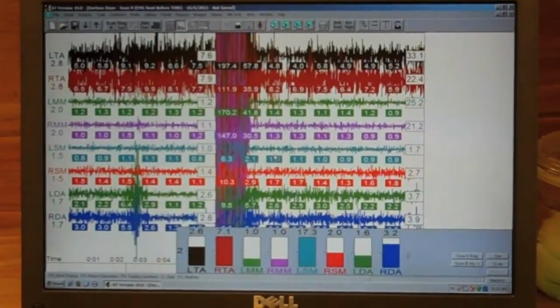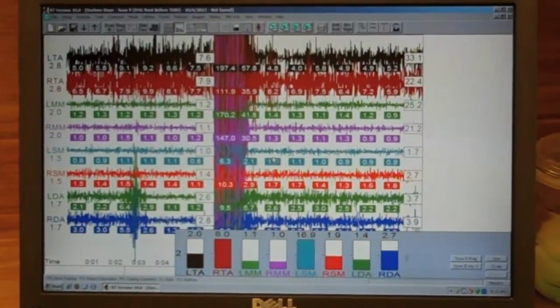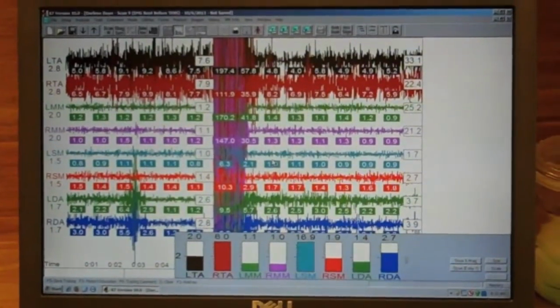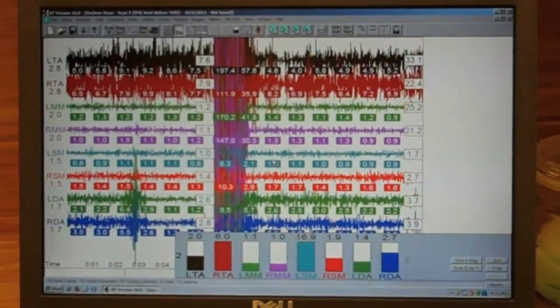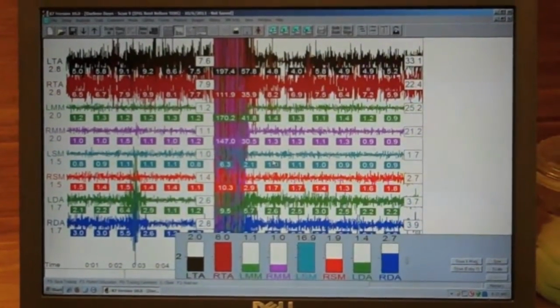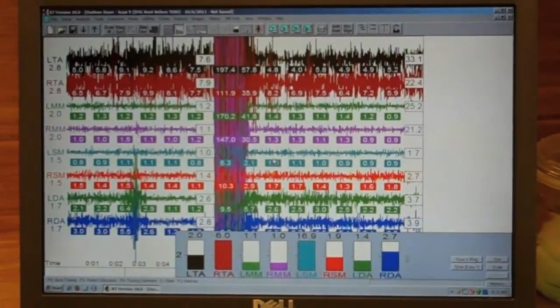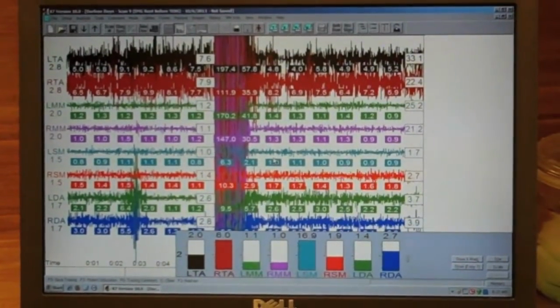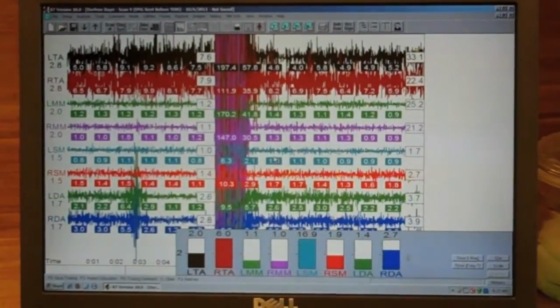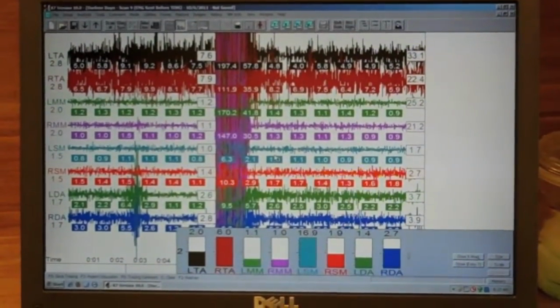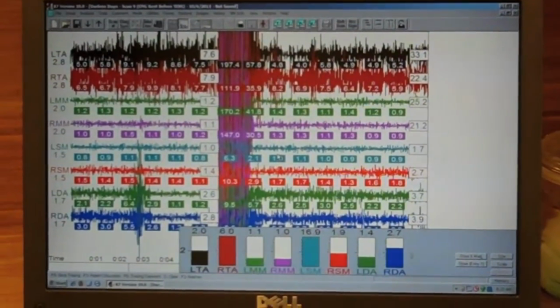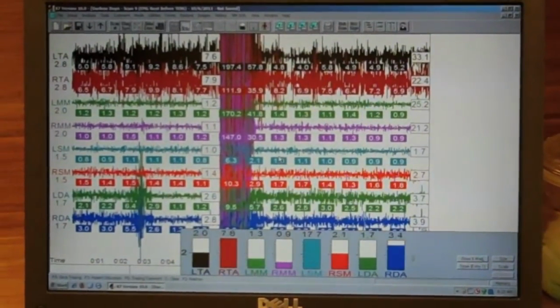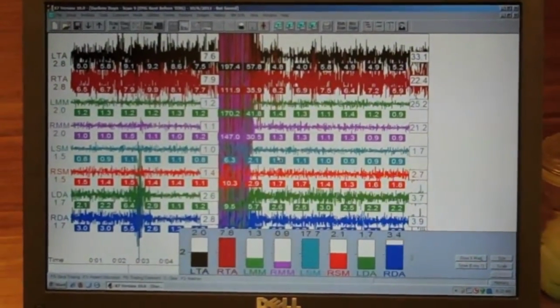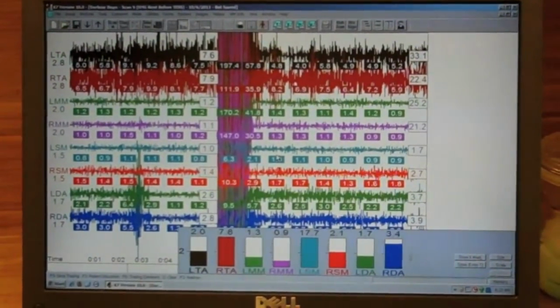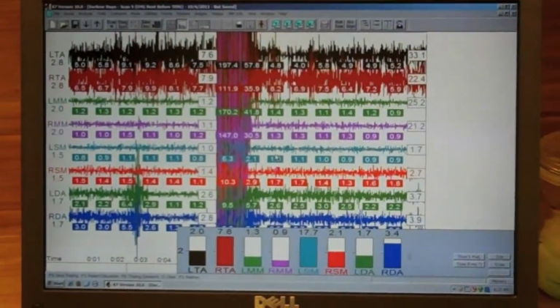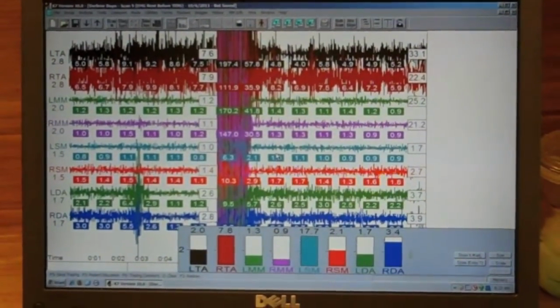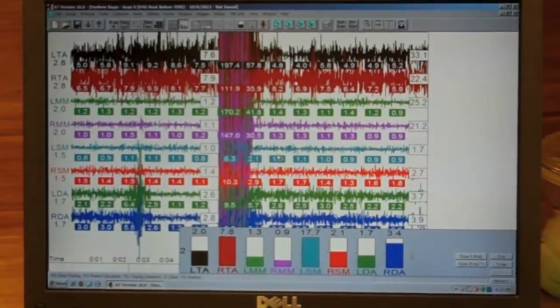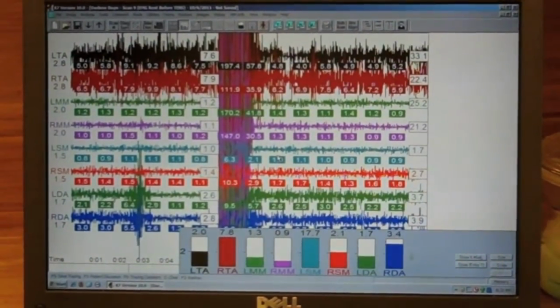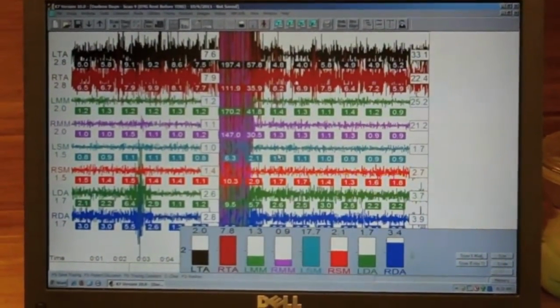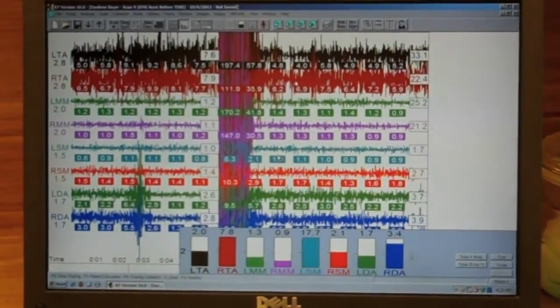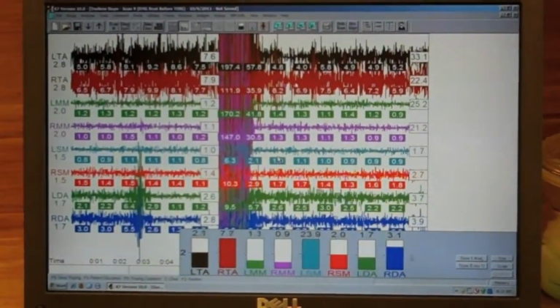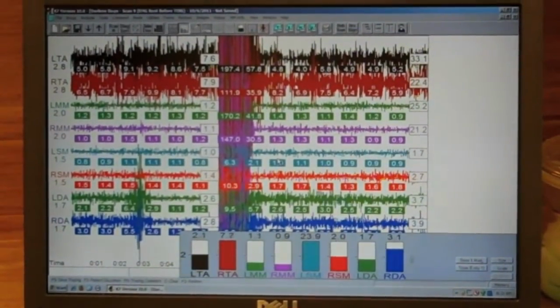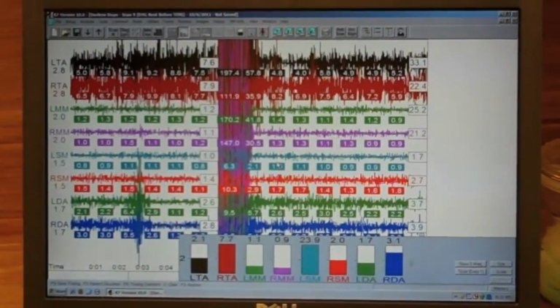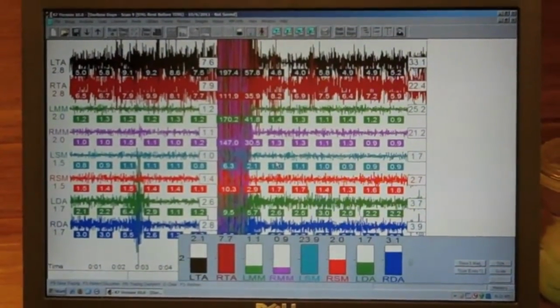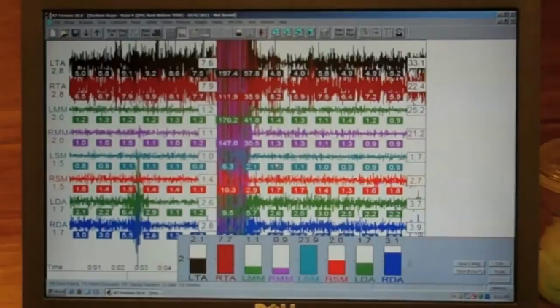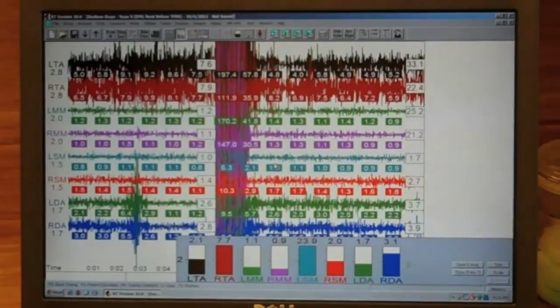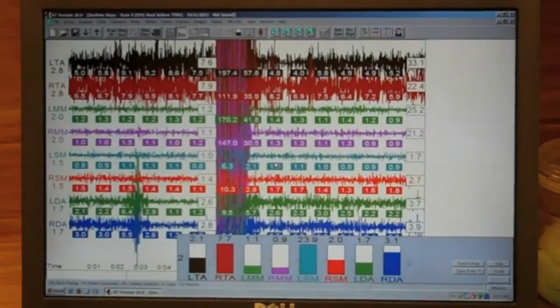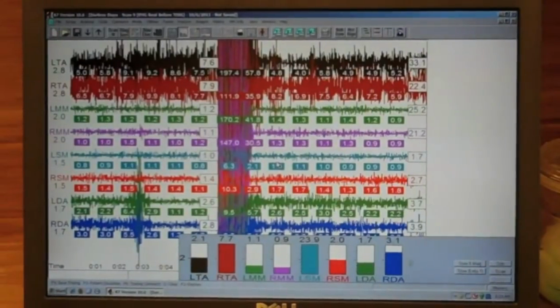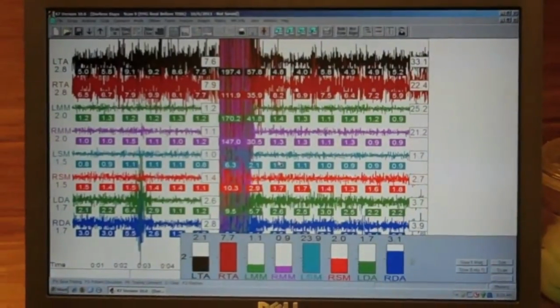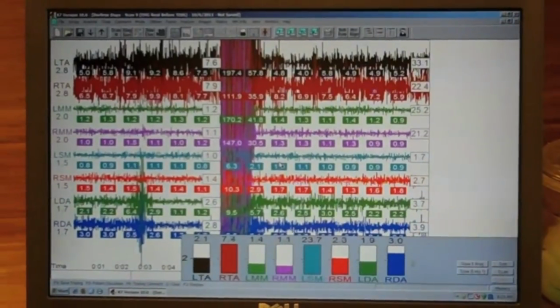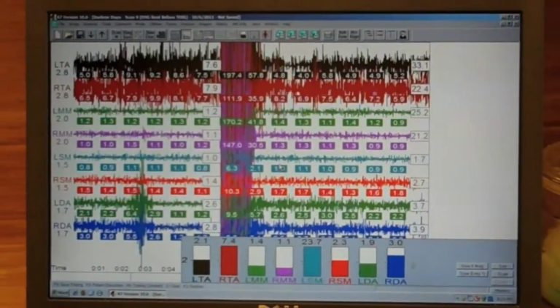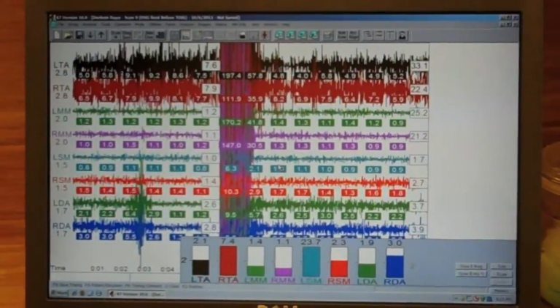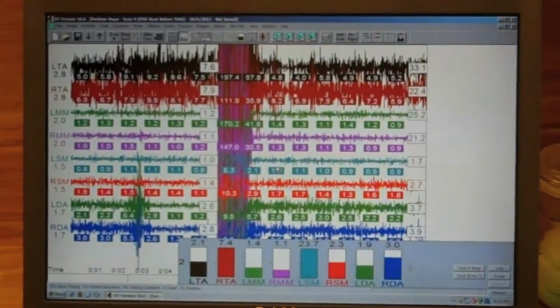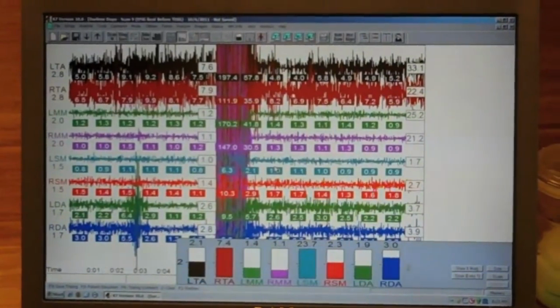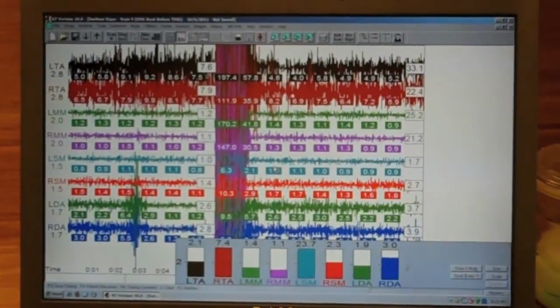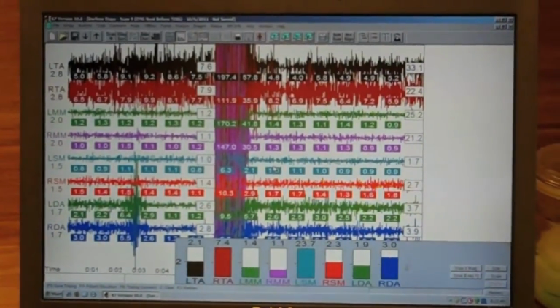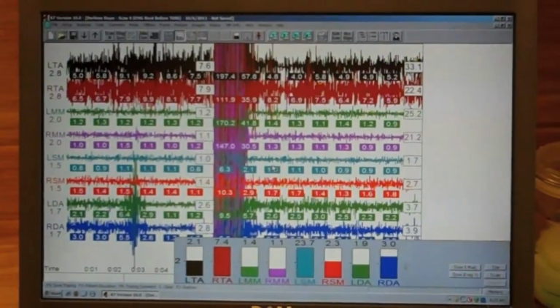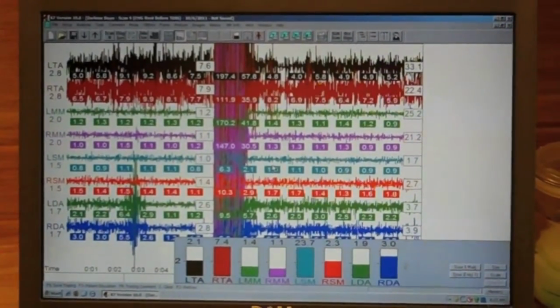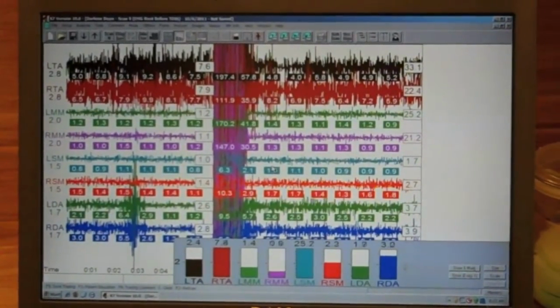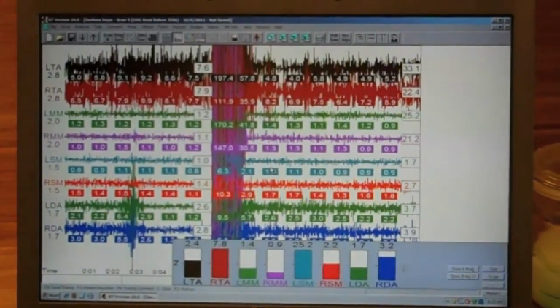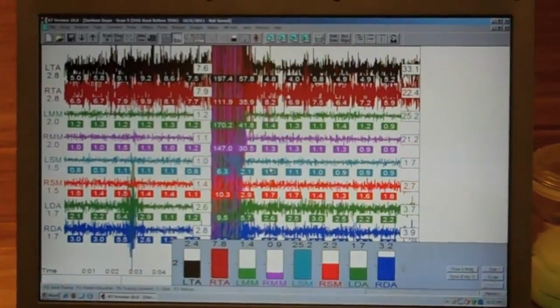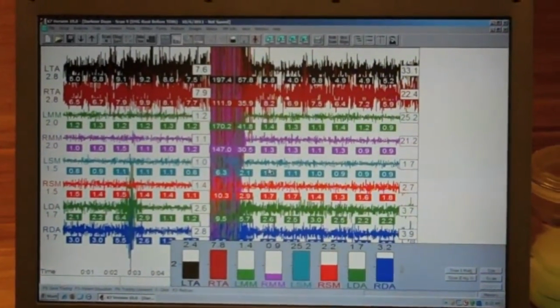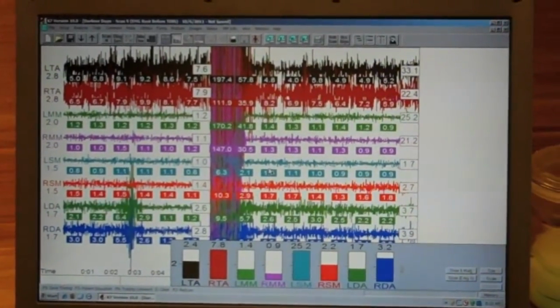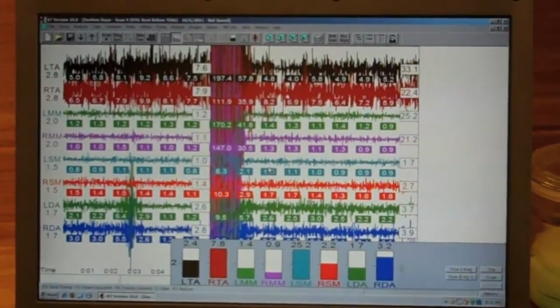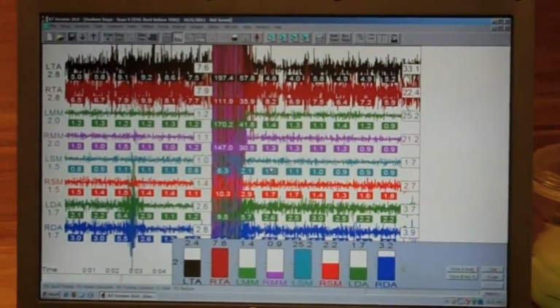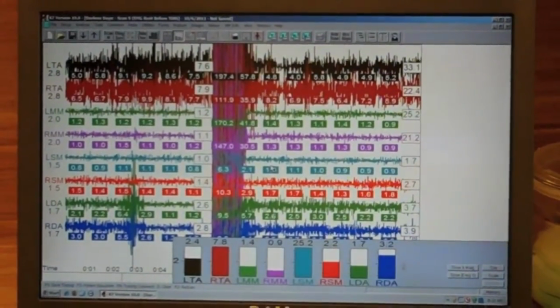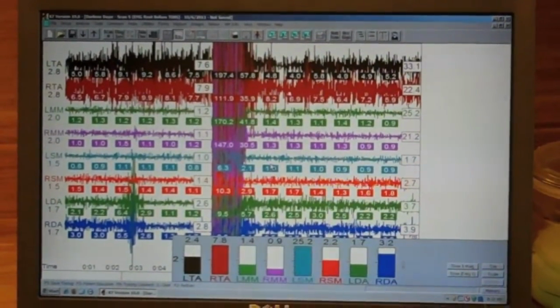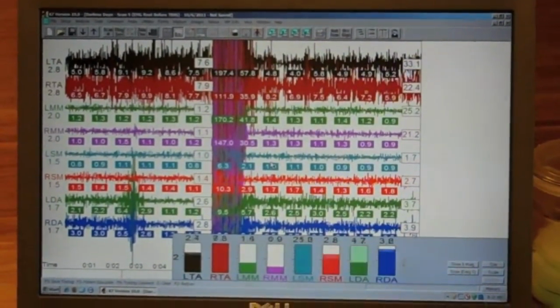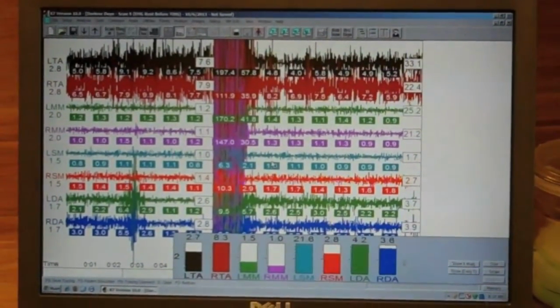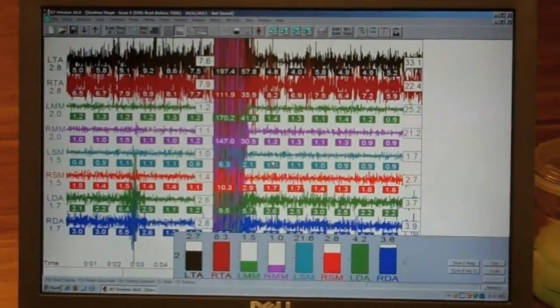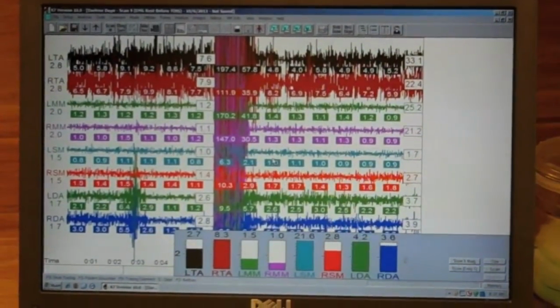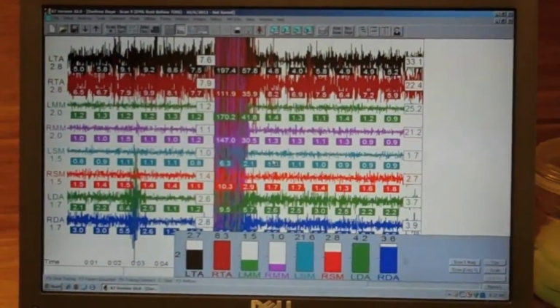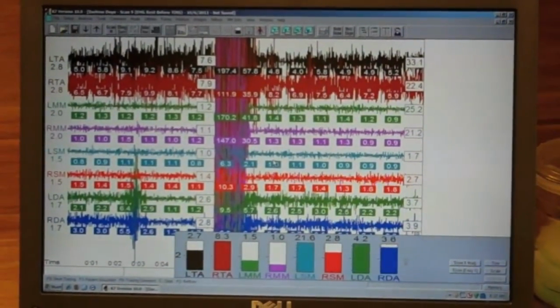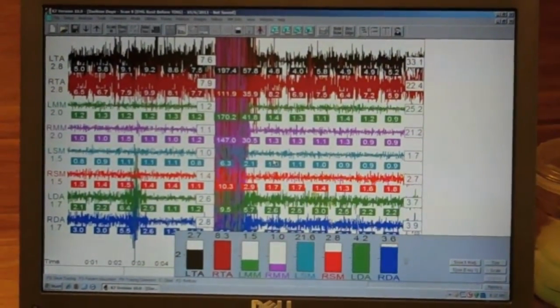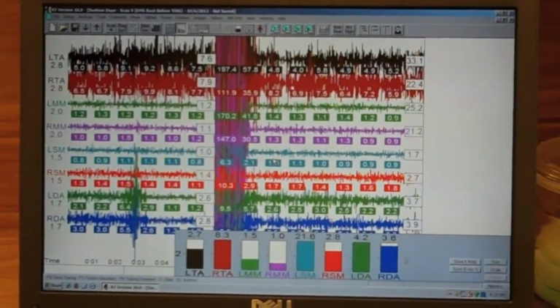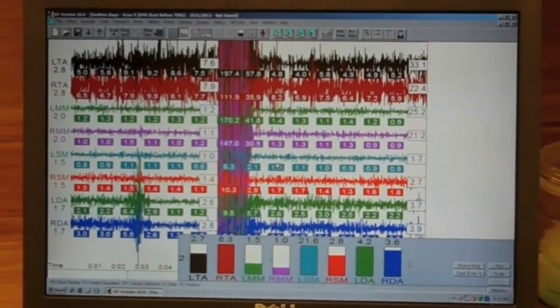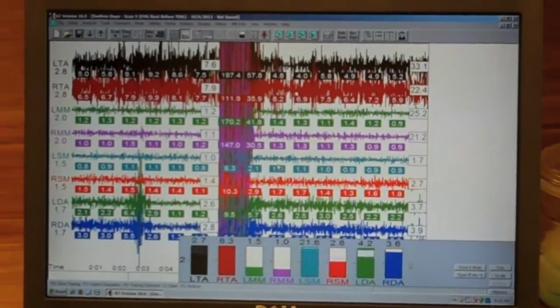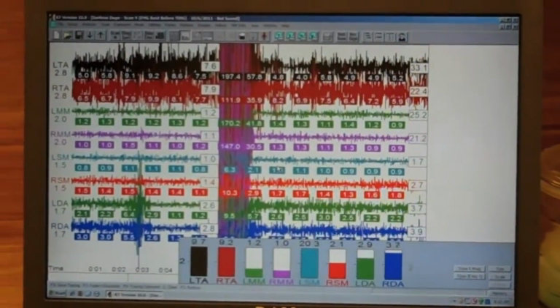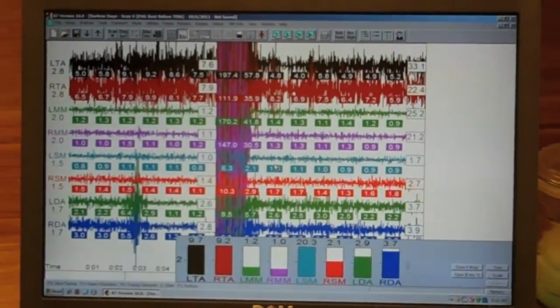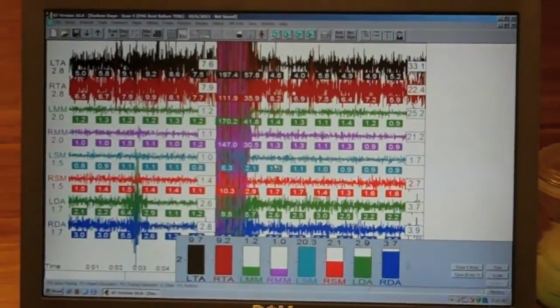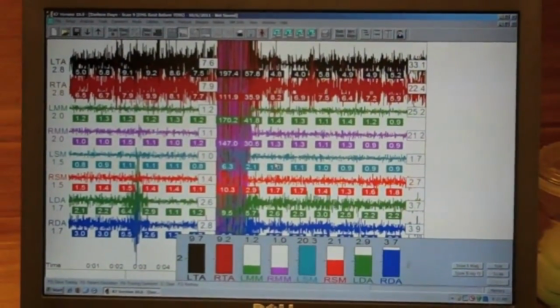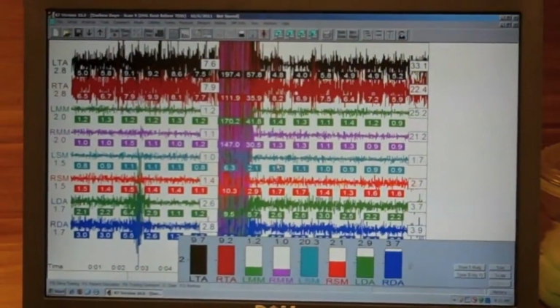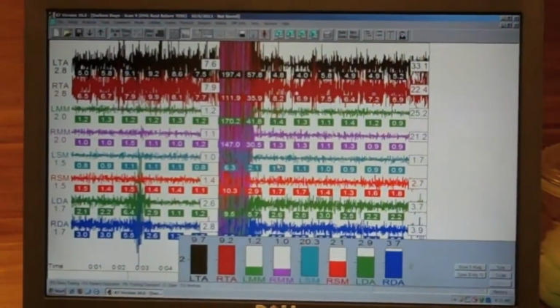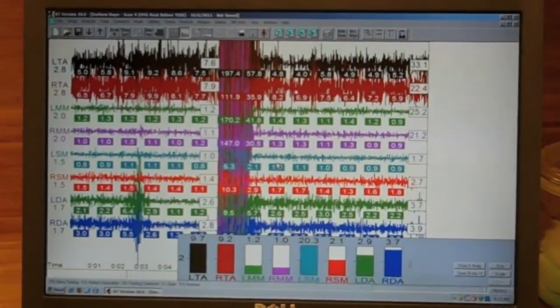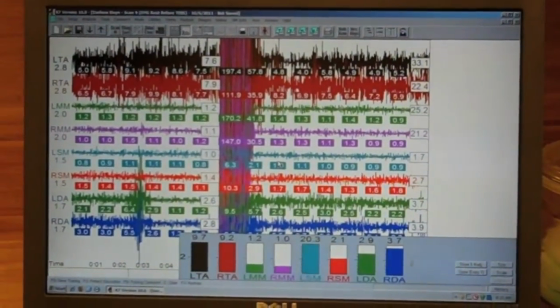This piece of equipment is called the K7 and it is made by Myotronics. We thank you very much for watching this video.